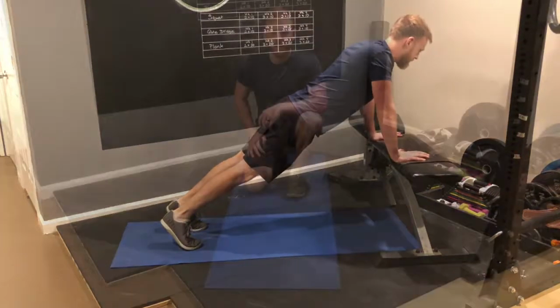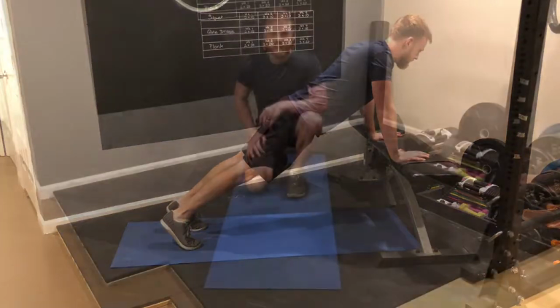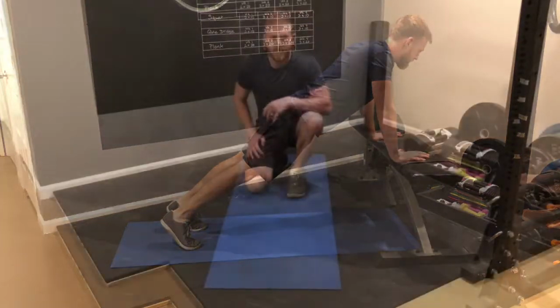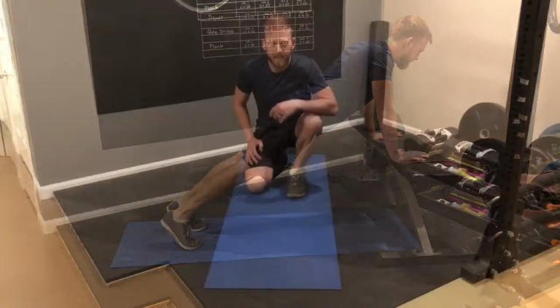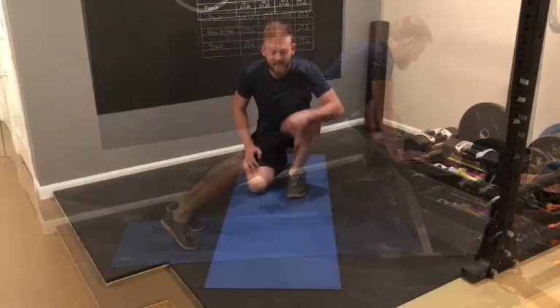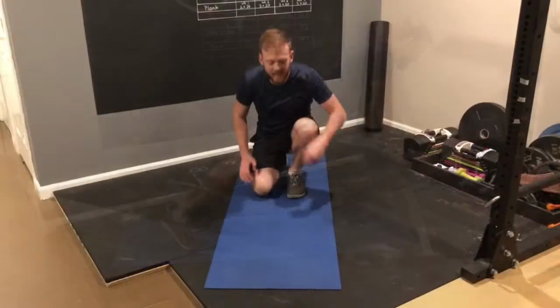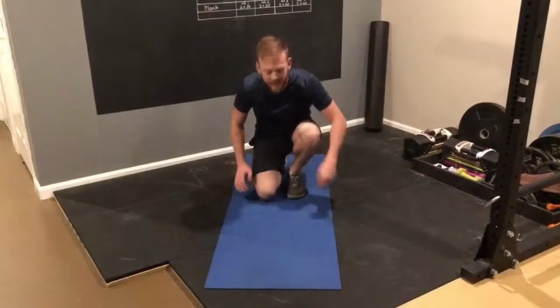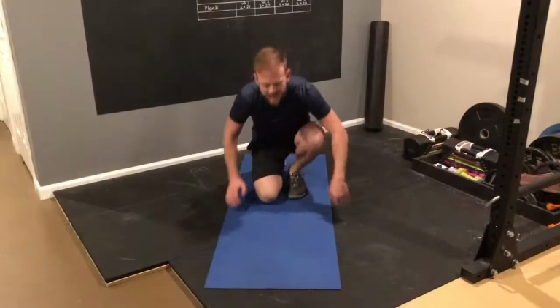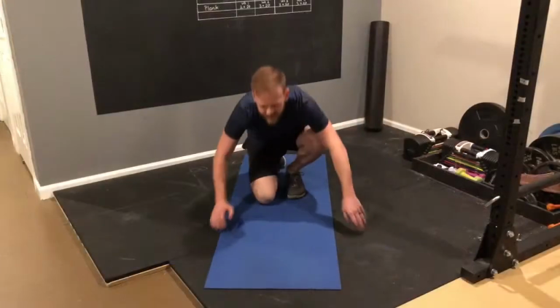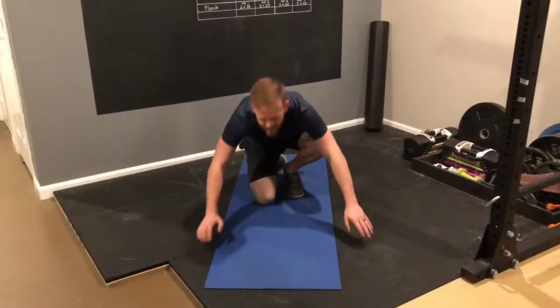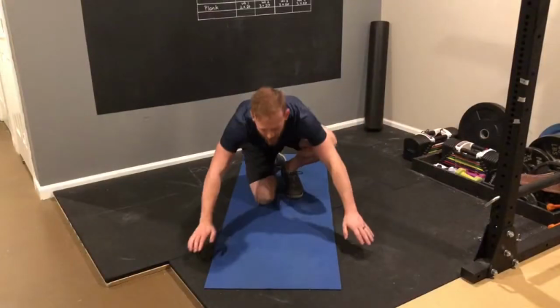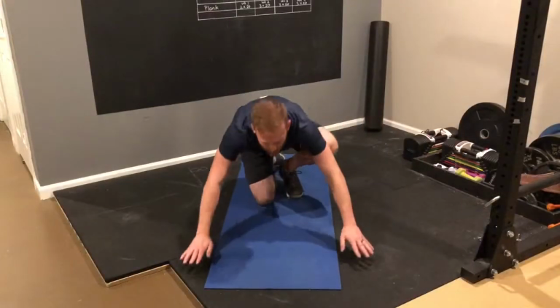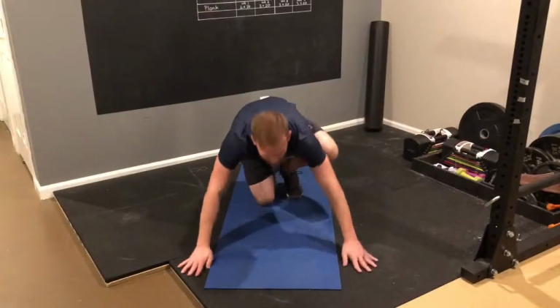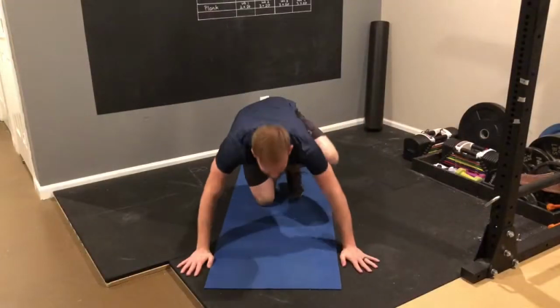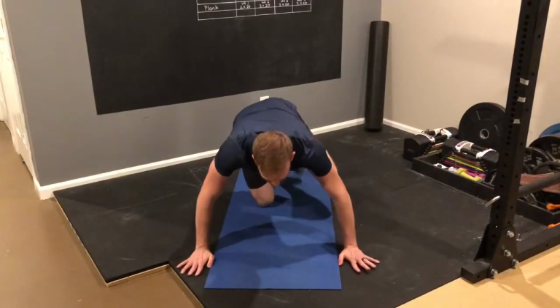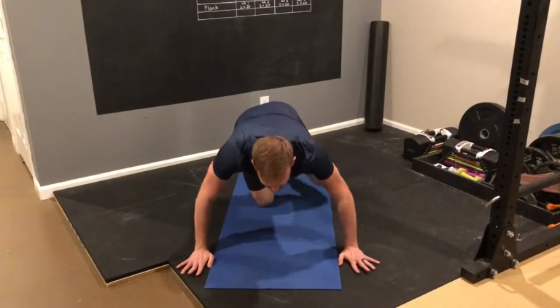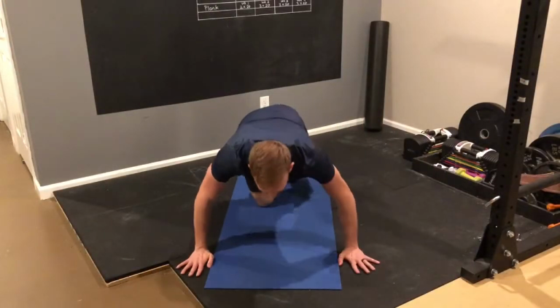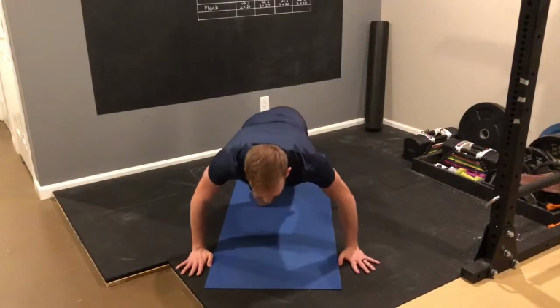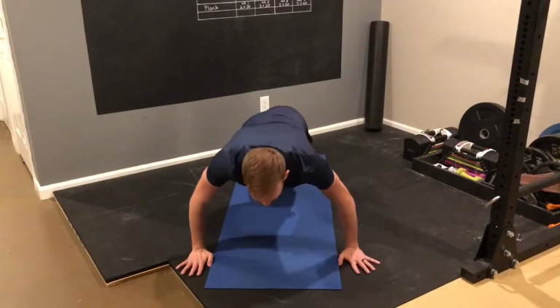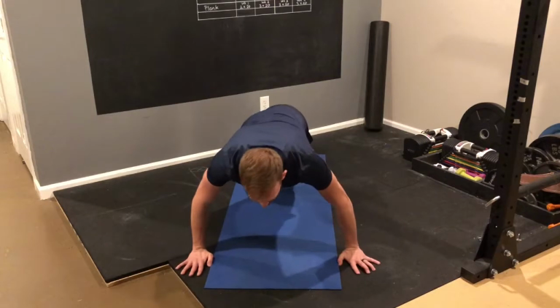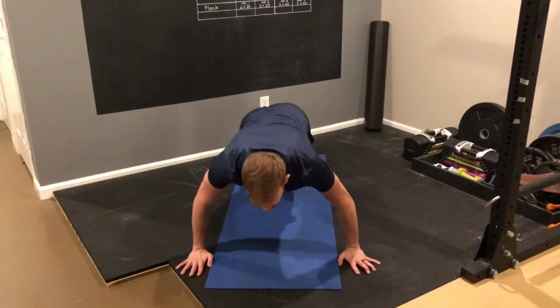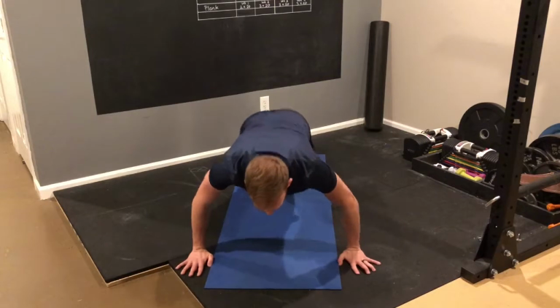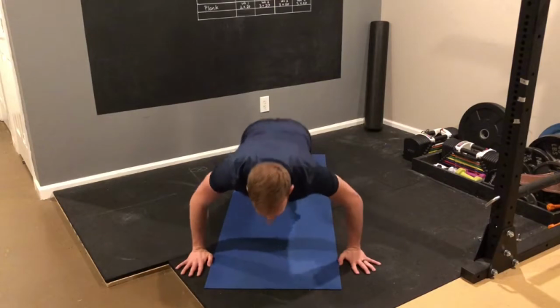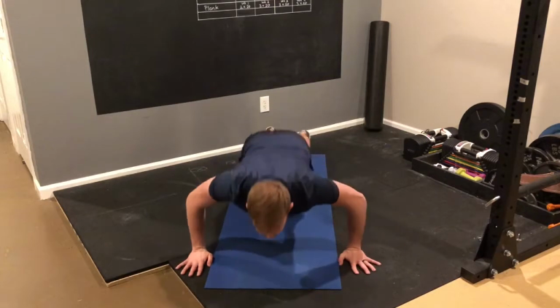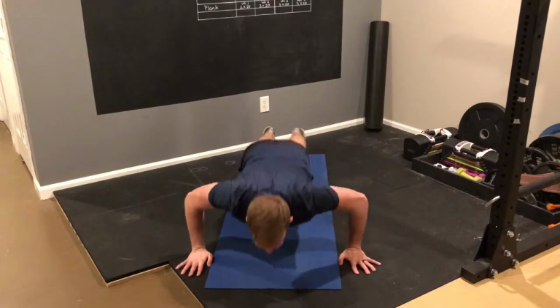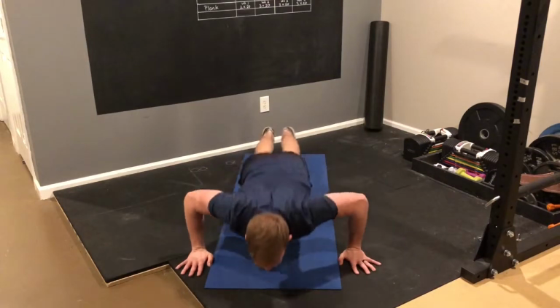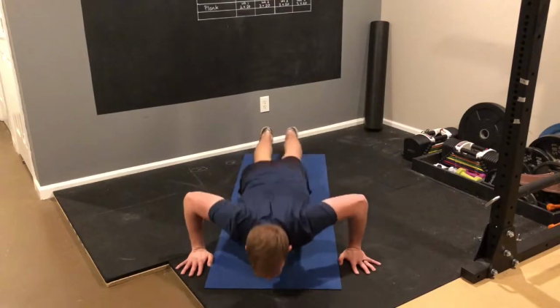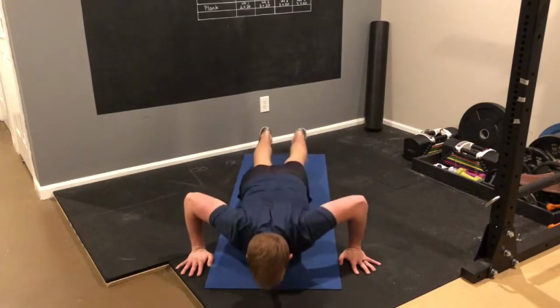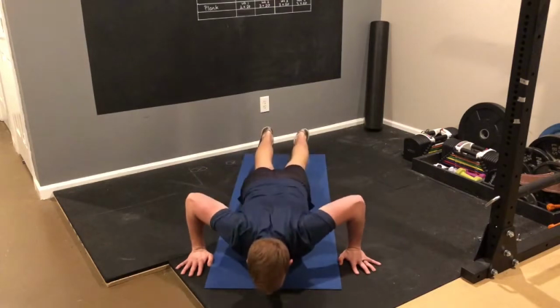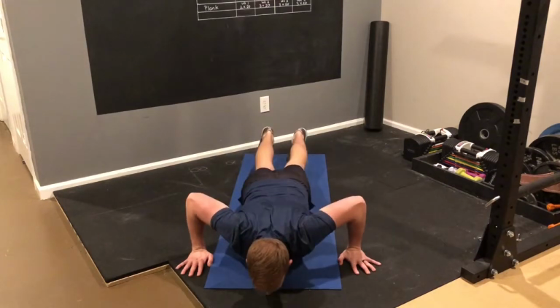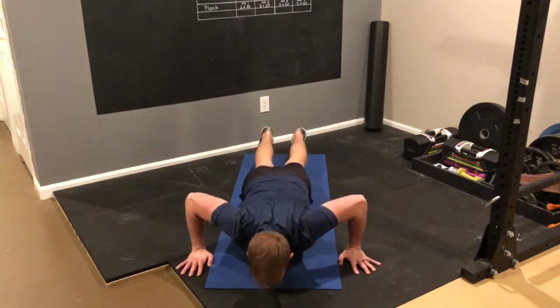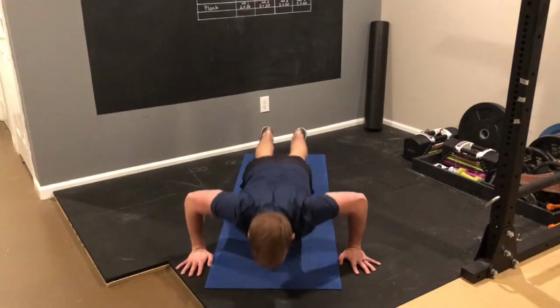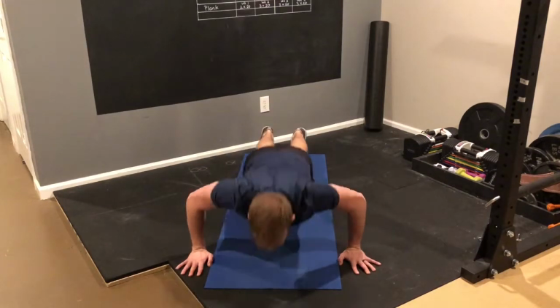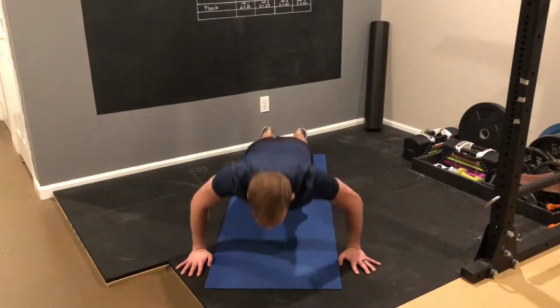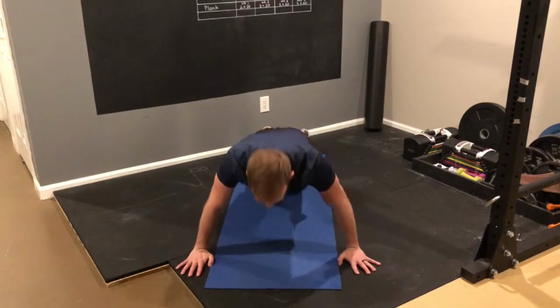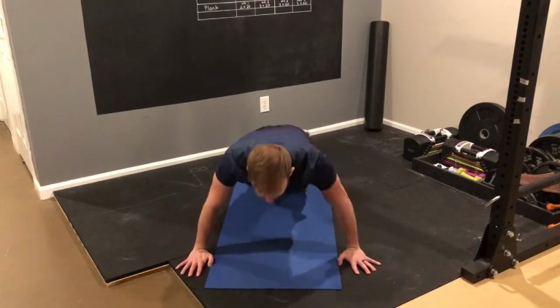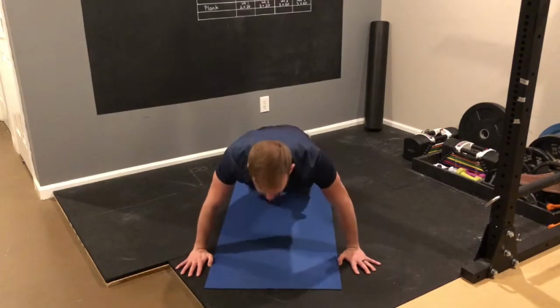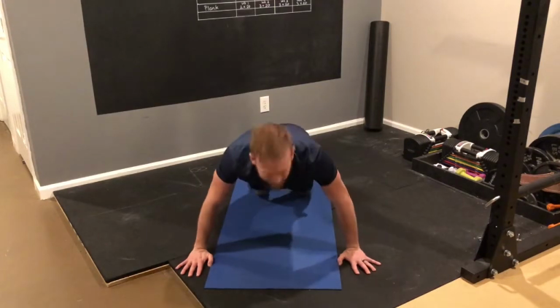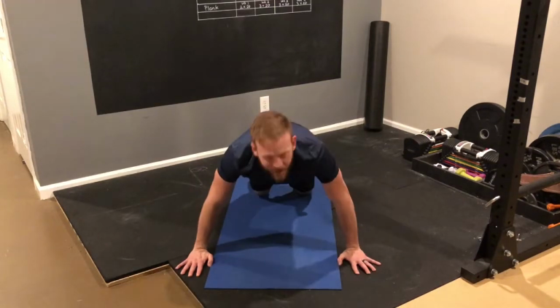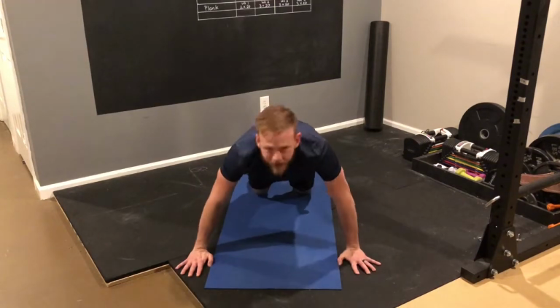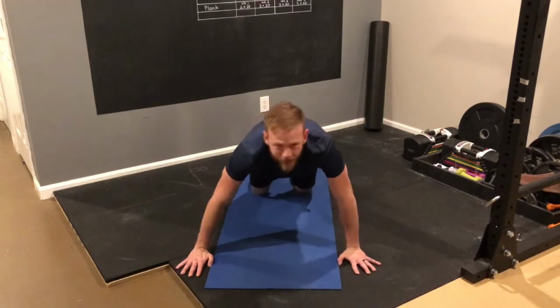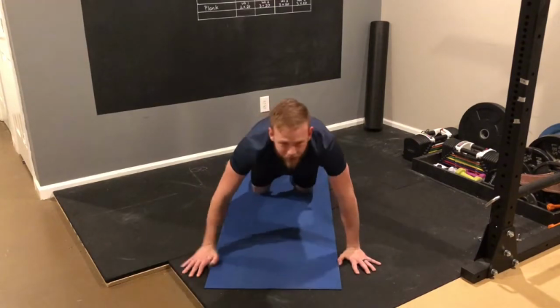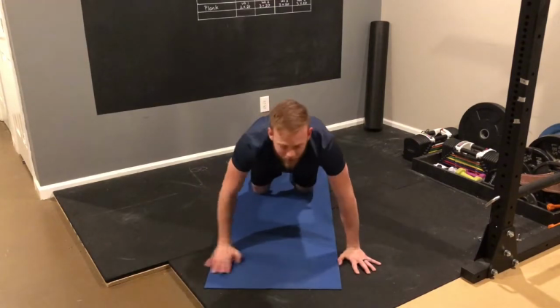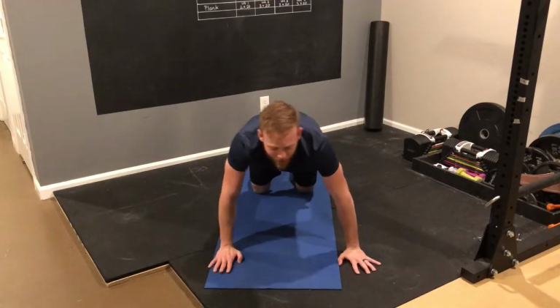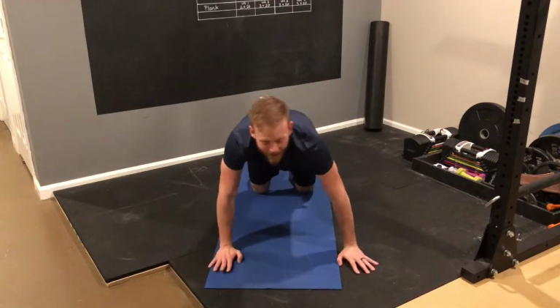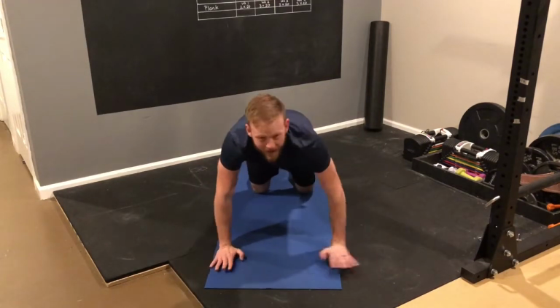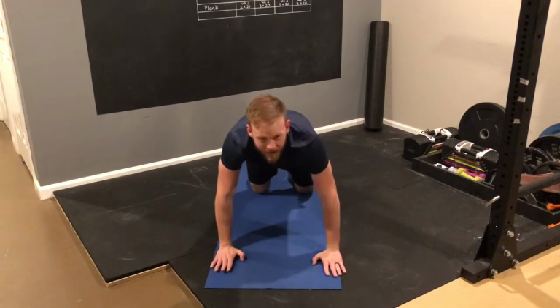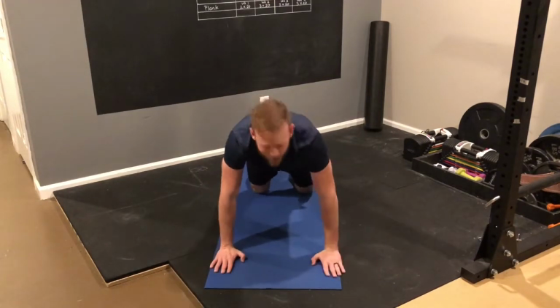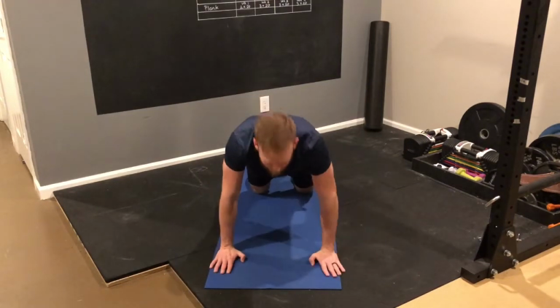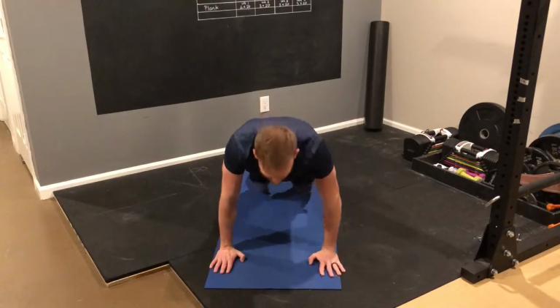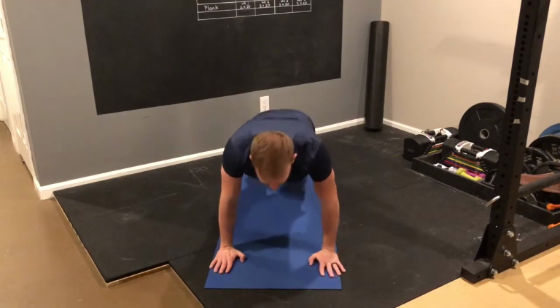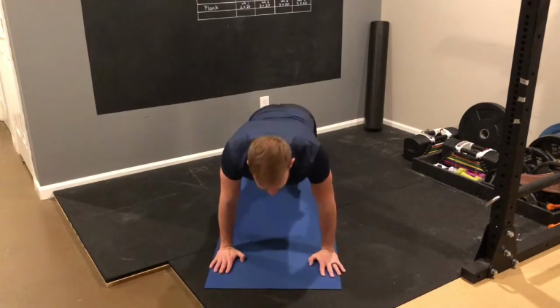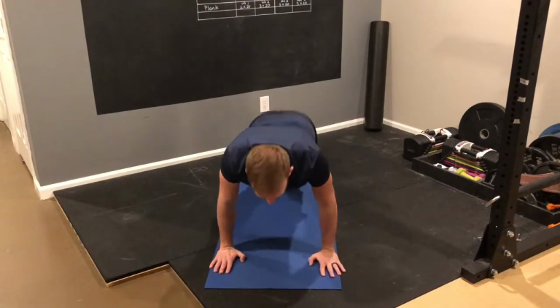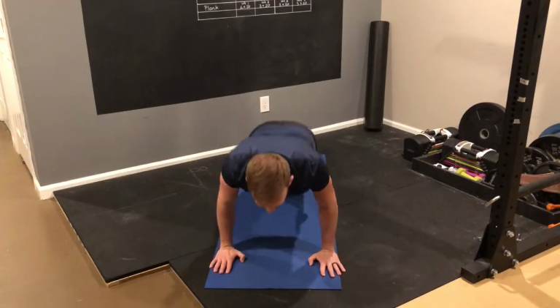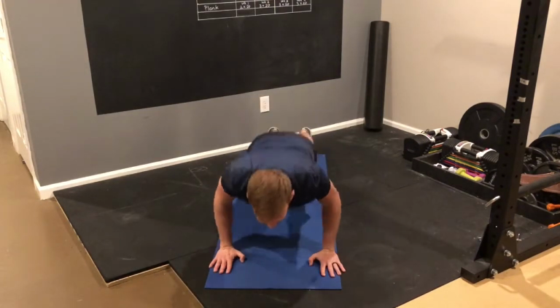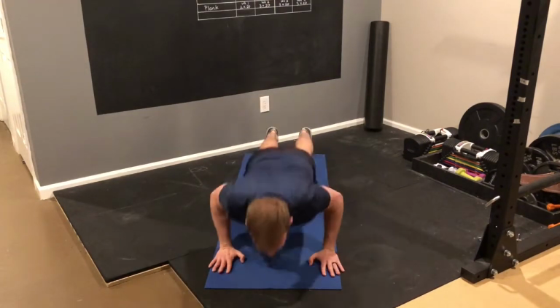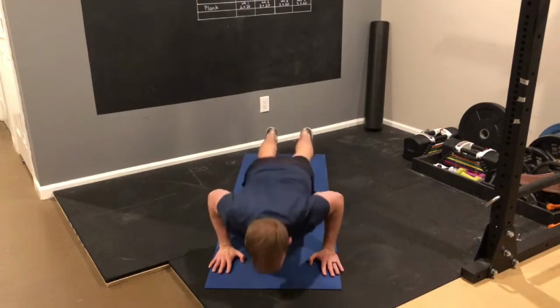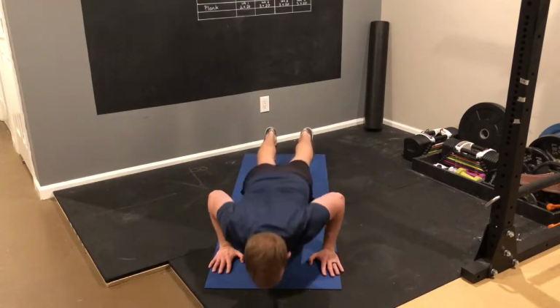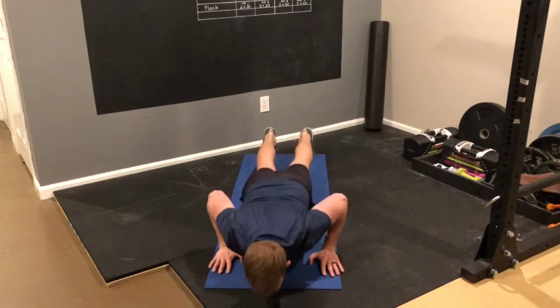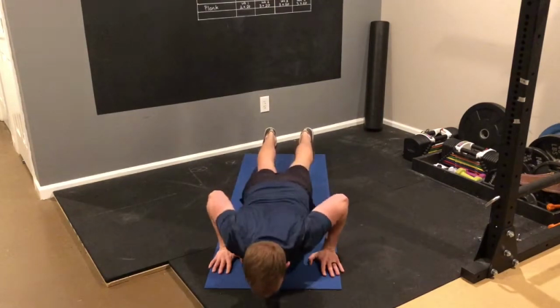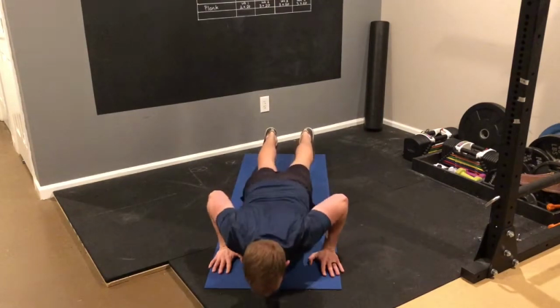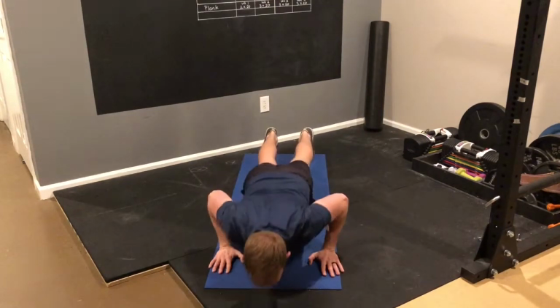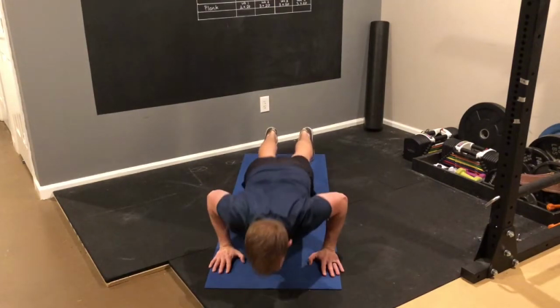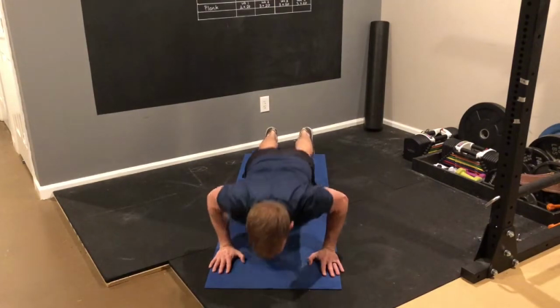The next thing I see are people who think they need to have their elbows real wide when they do a push-up. Don't do that. Keep your elbows more in than out.